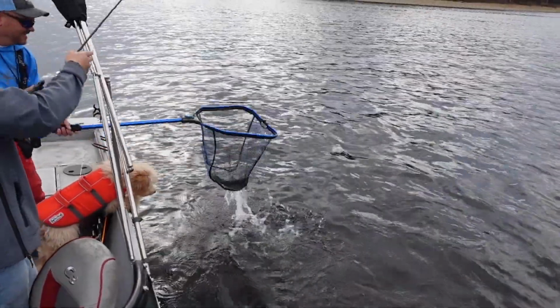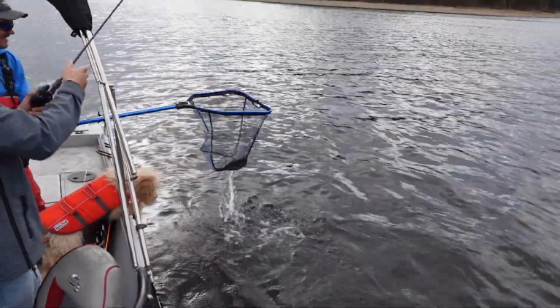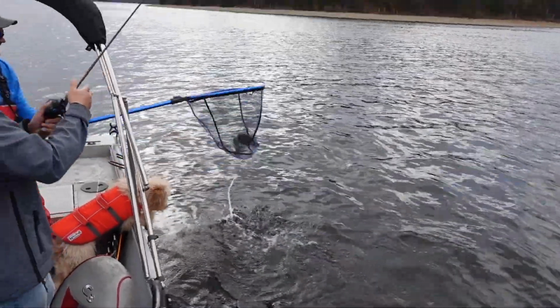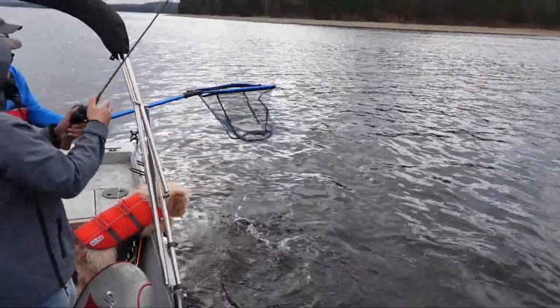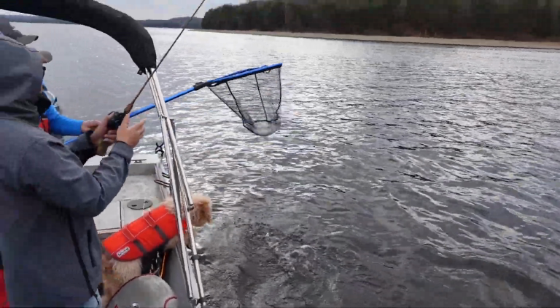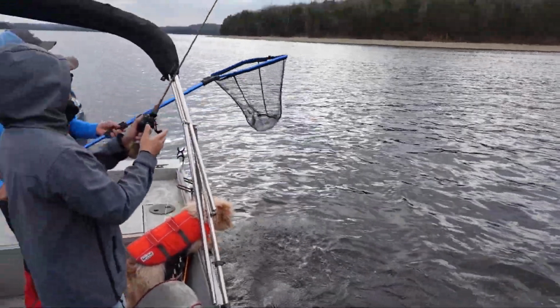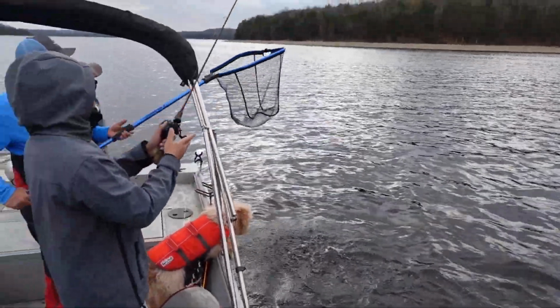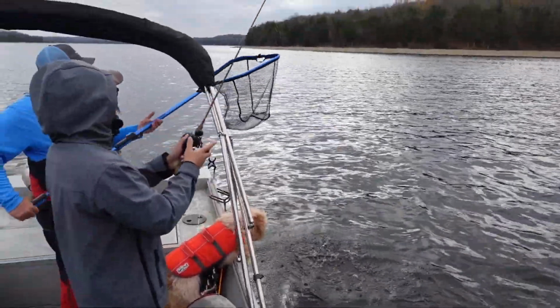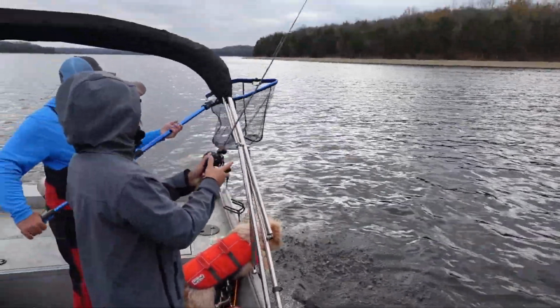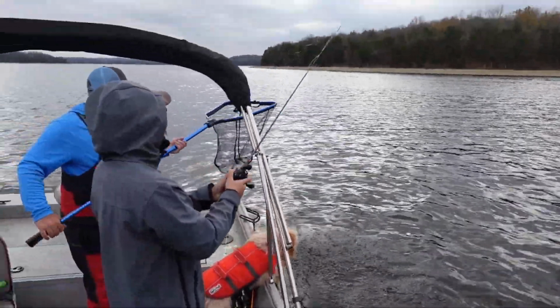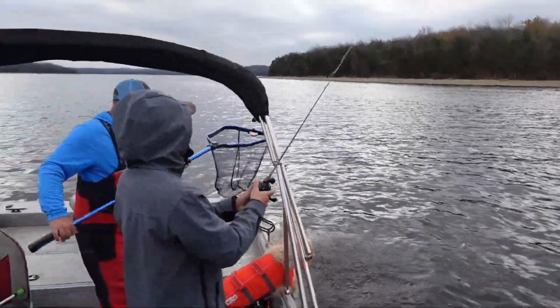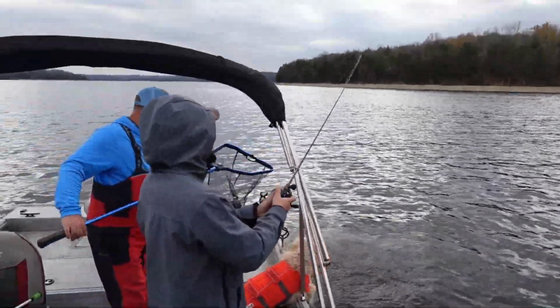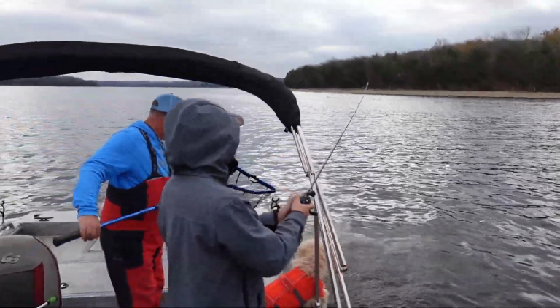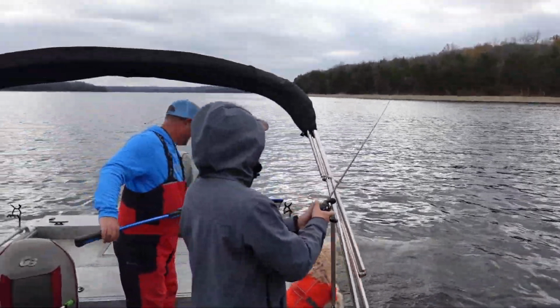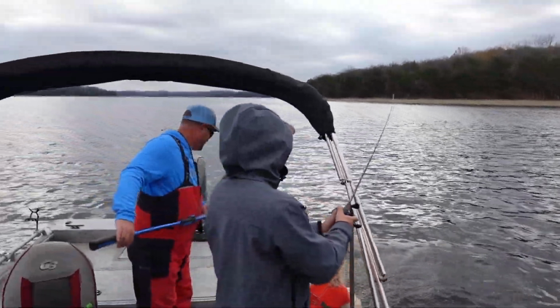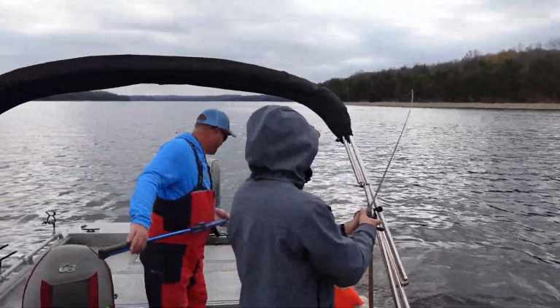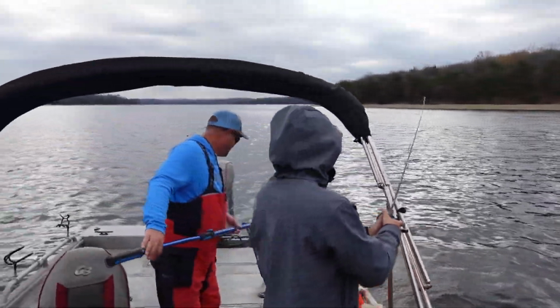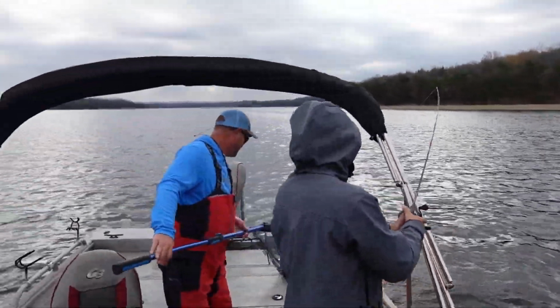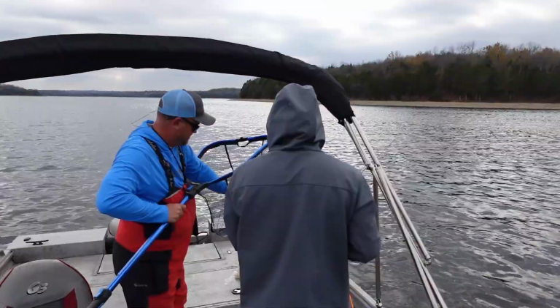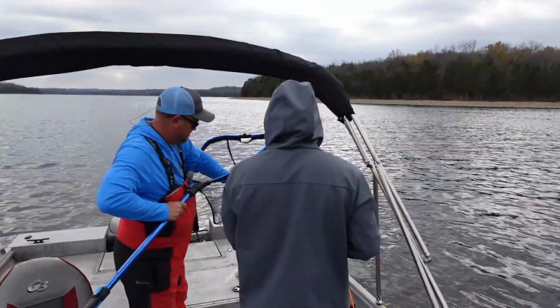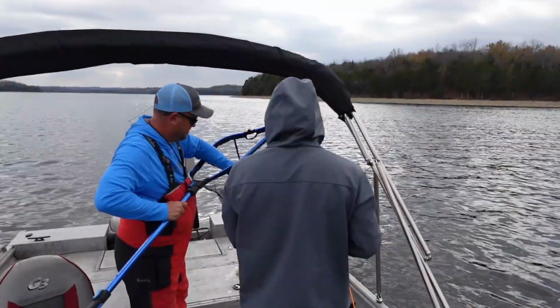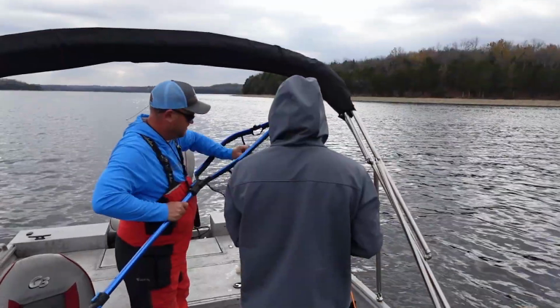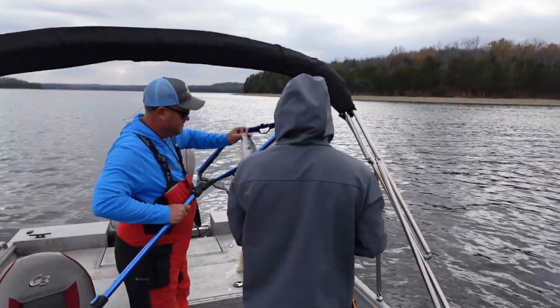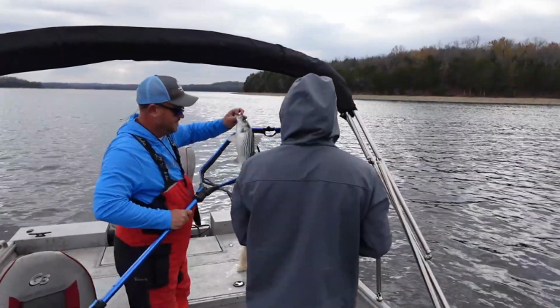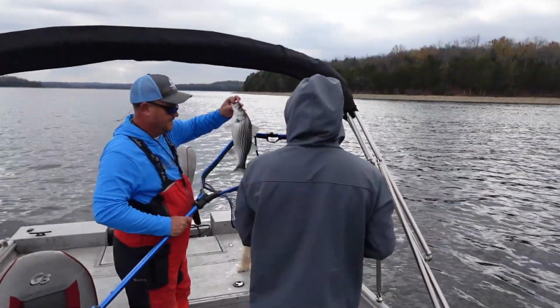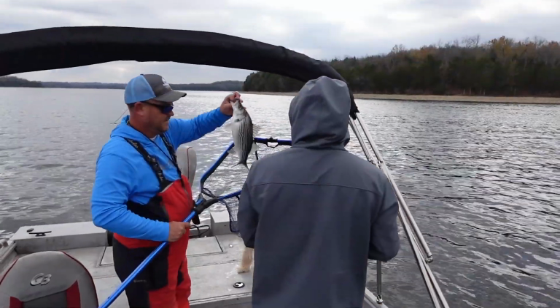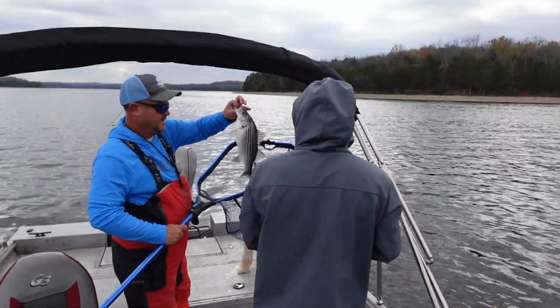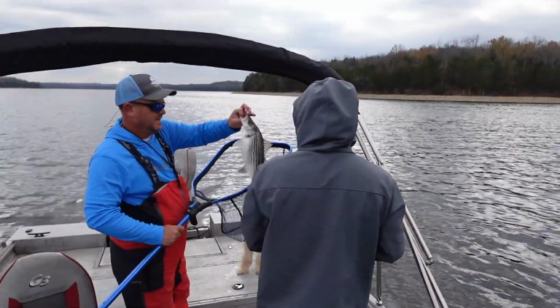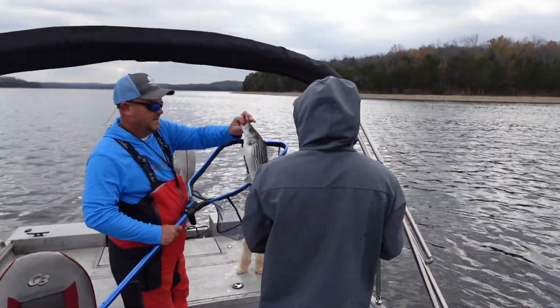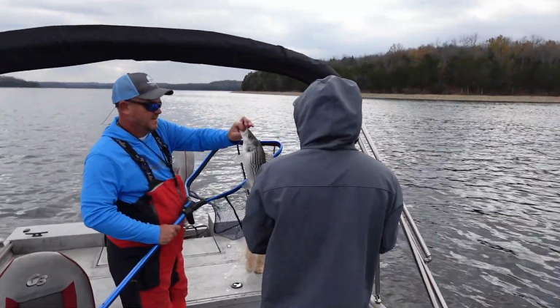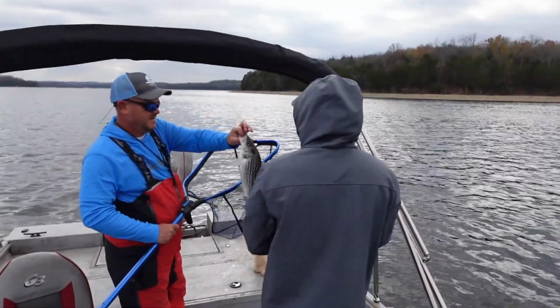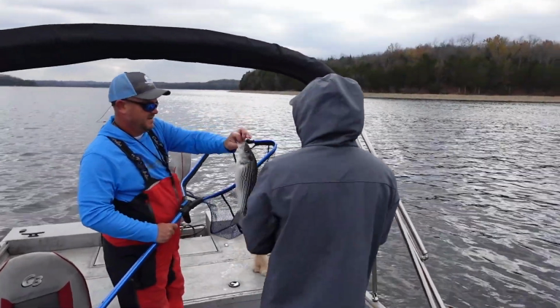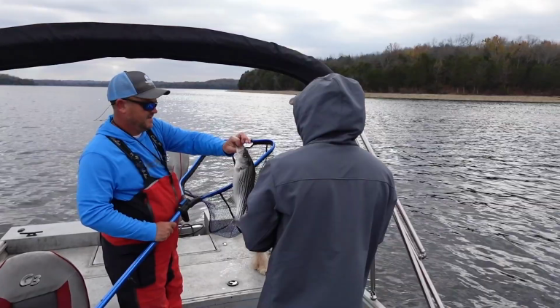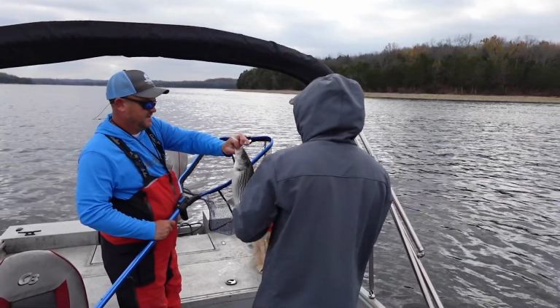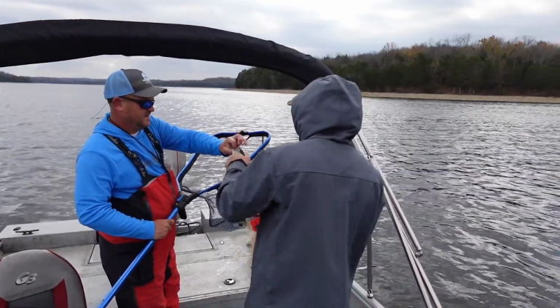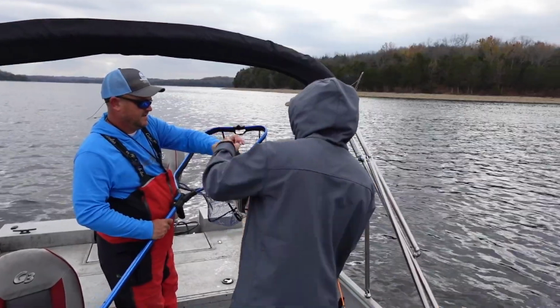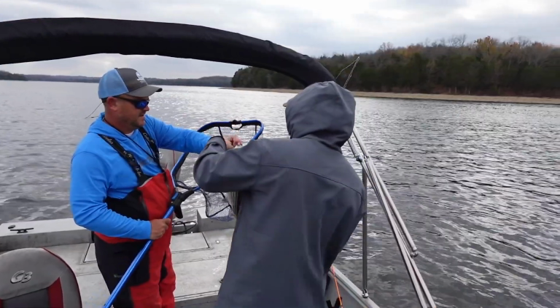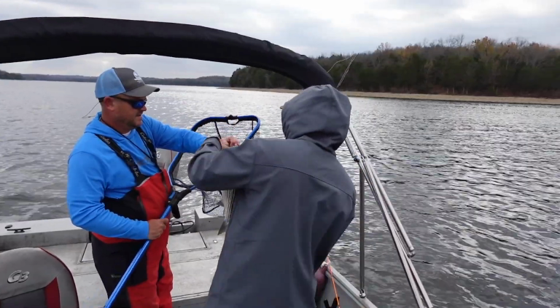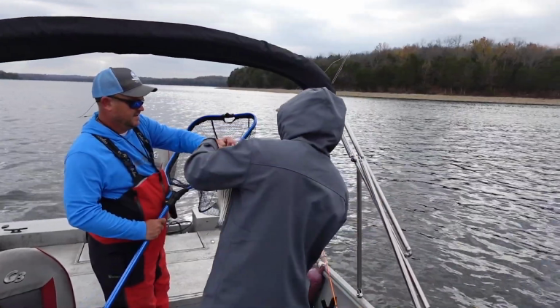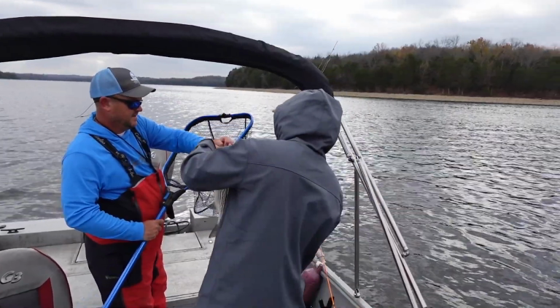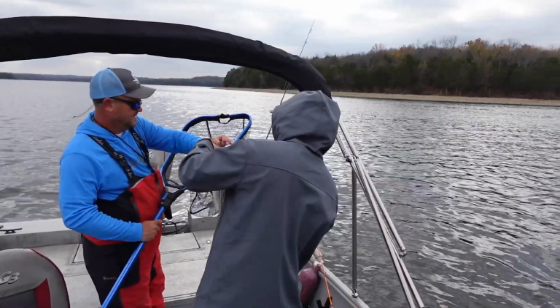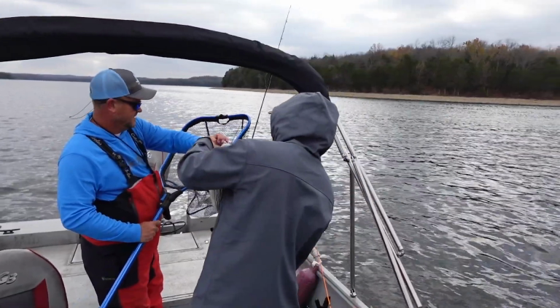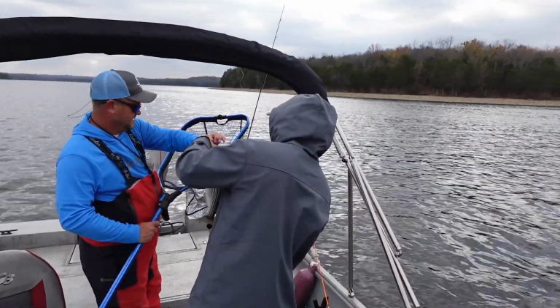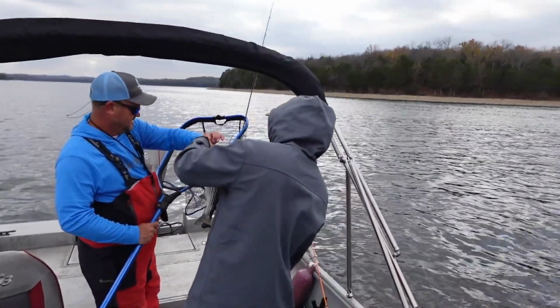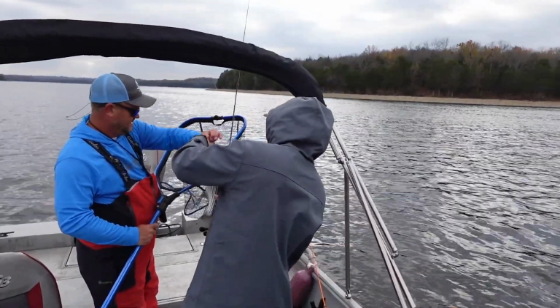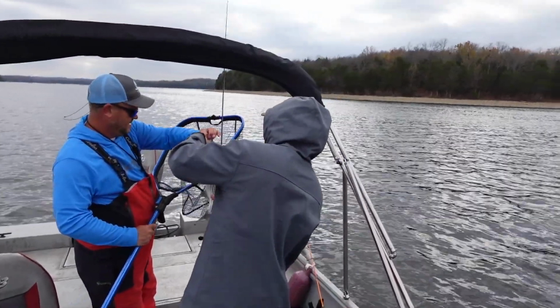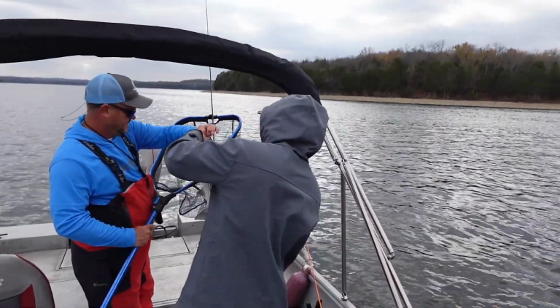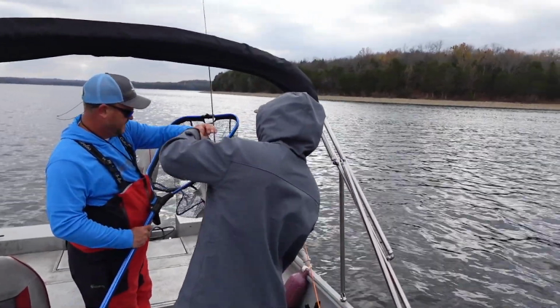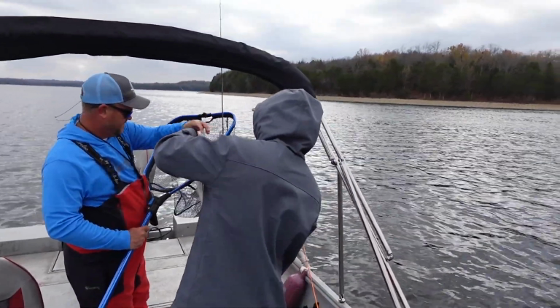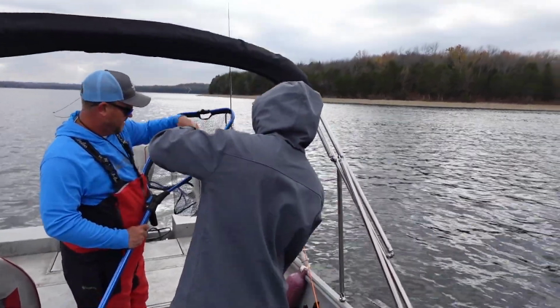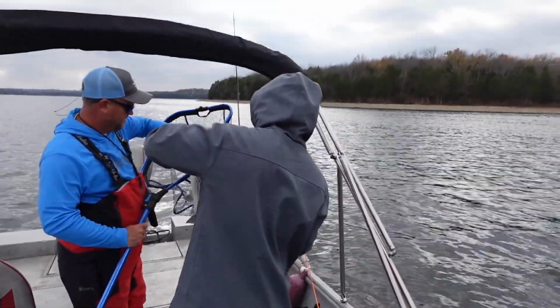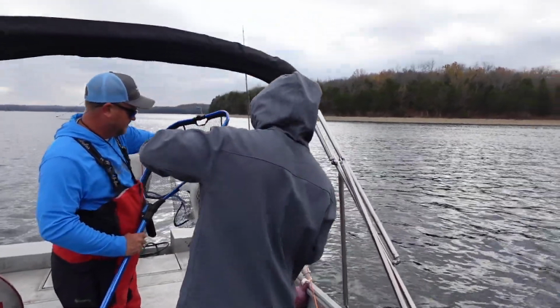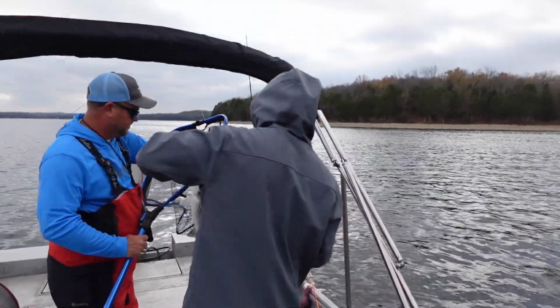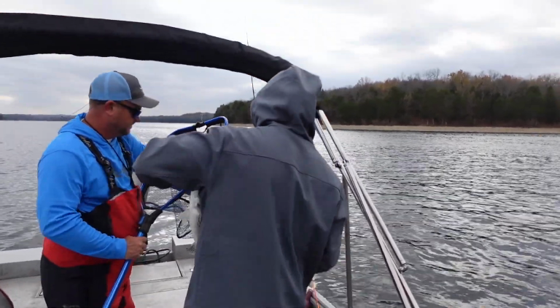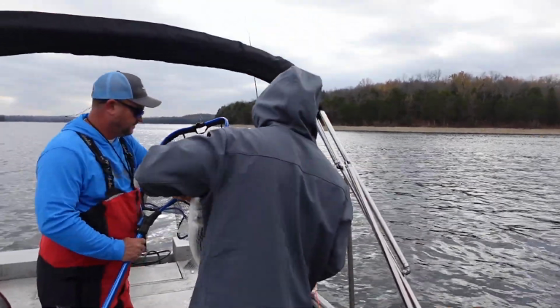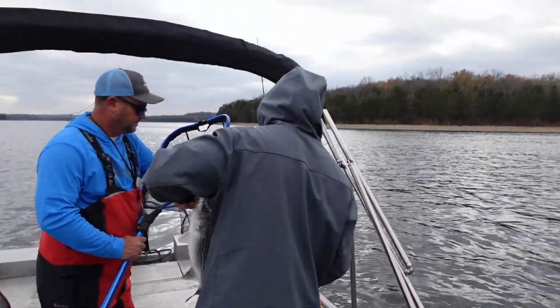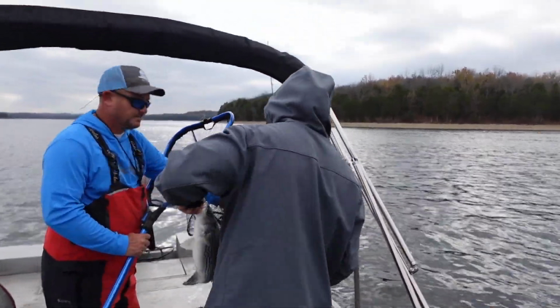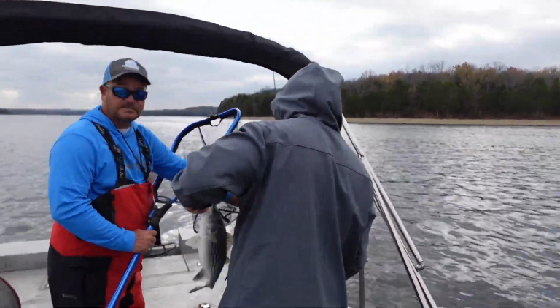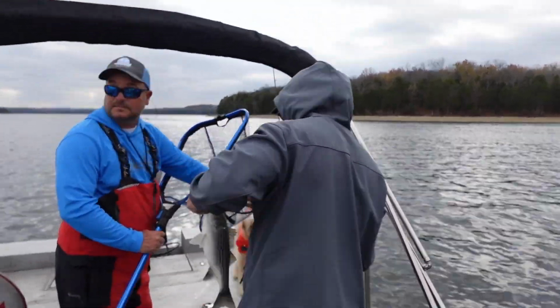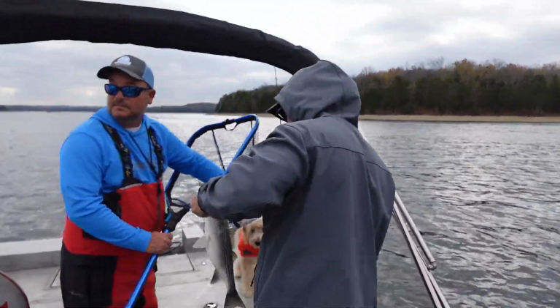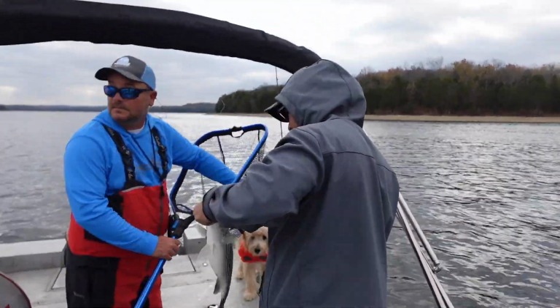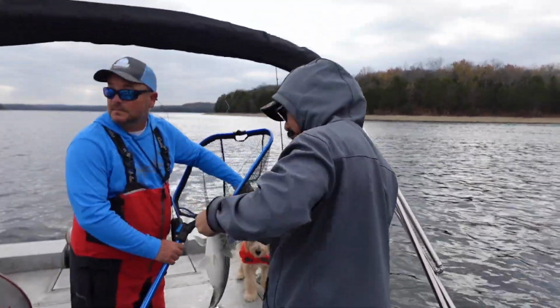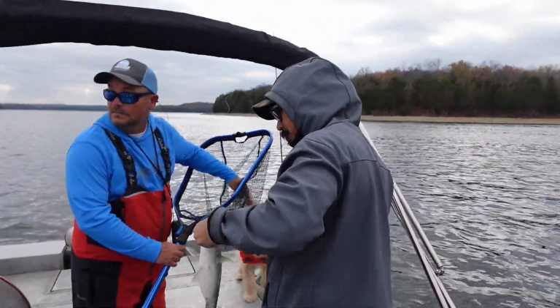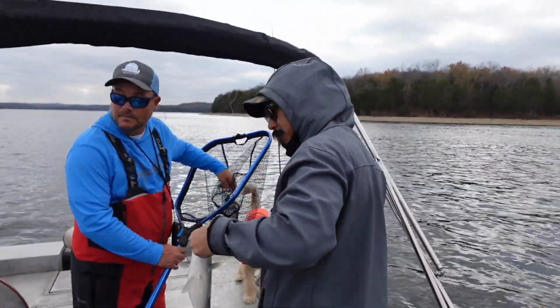Number one tip is get out here and find the birds. We found some birds. We started scanning. We started seeing the fish. So find the birds.